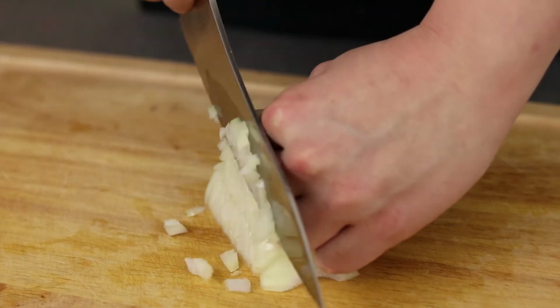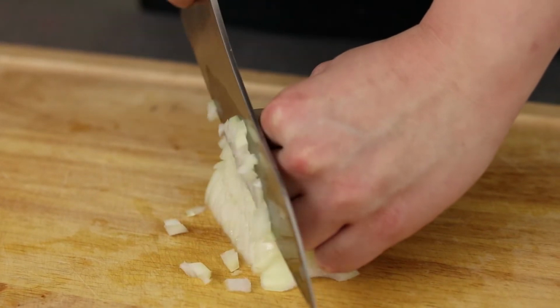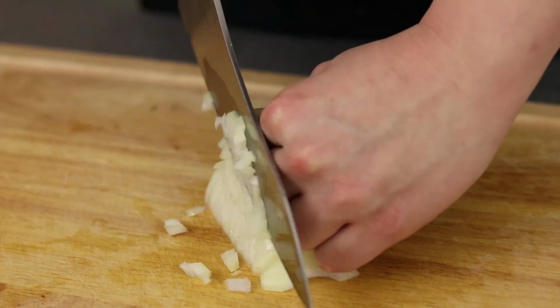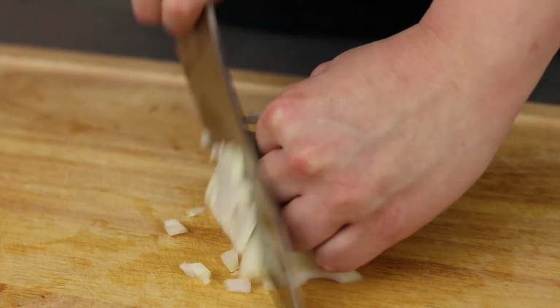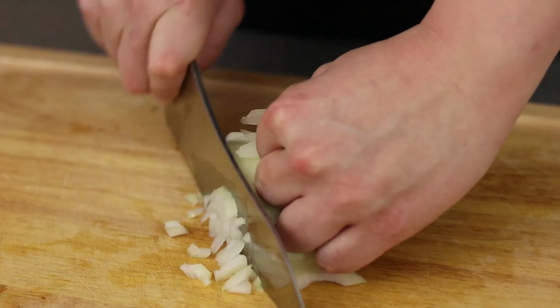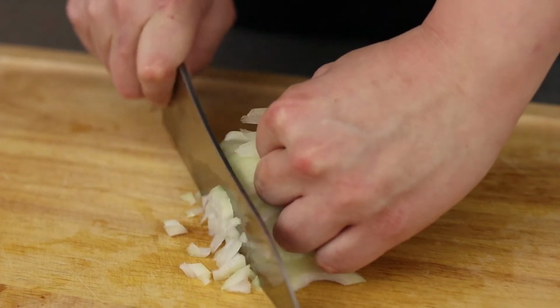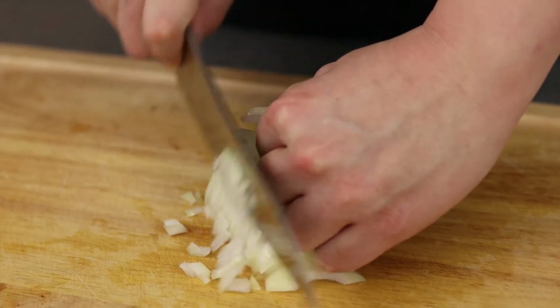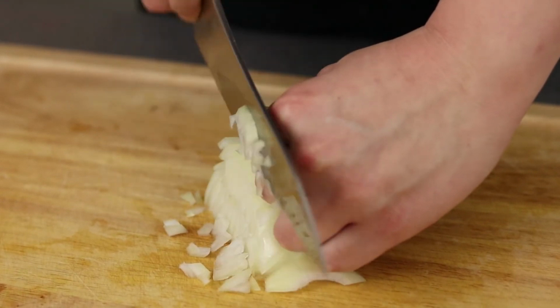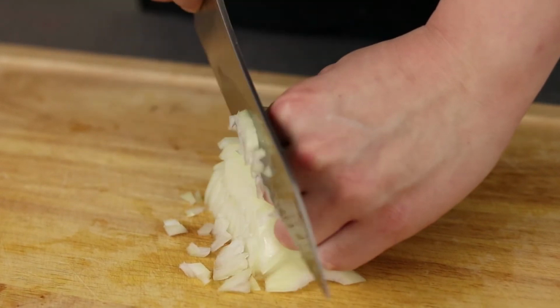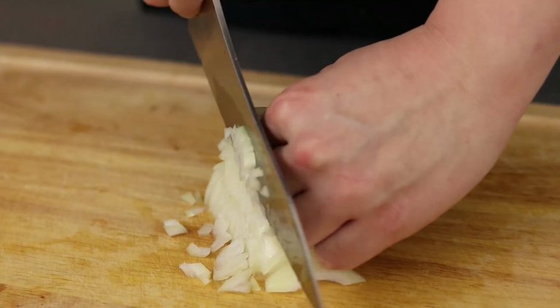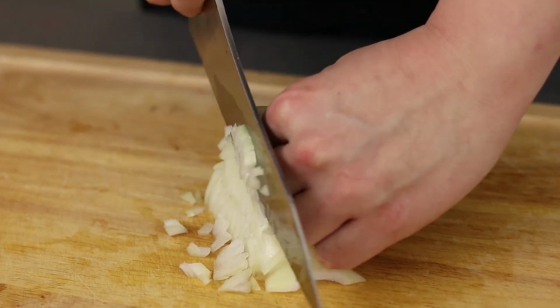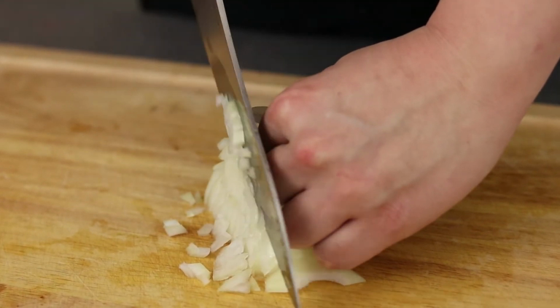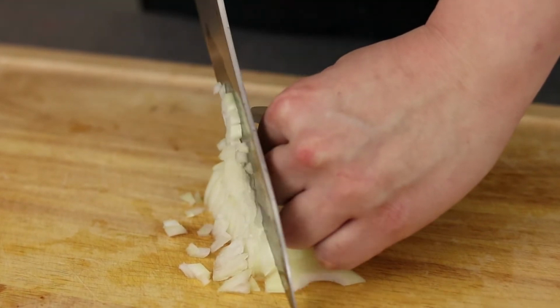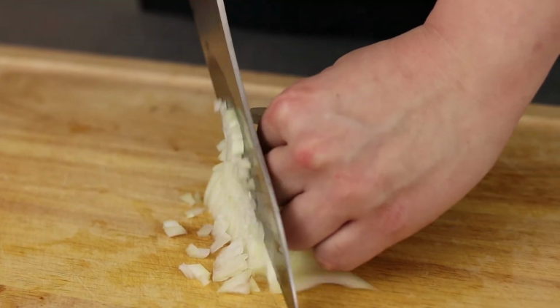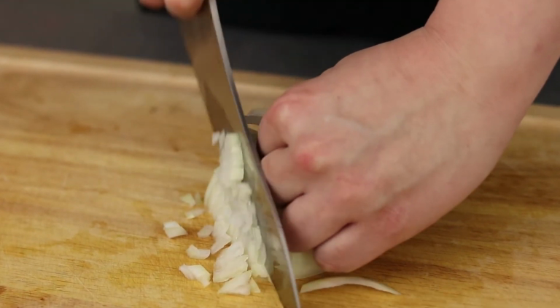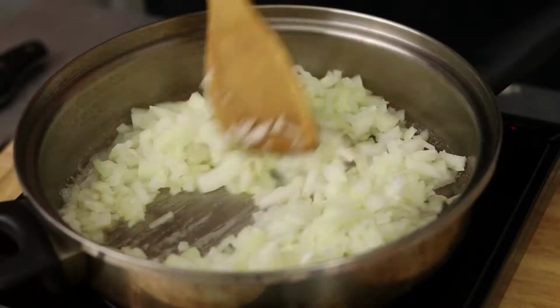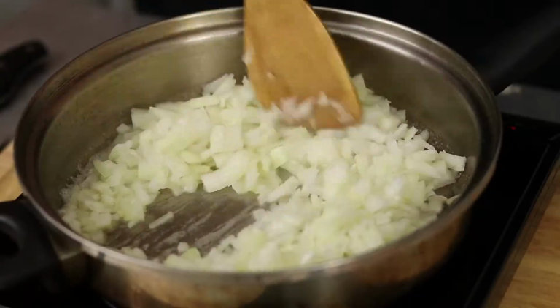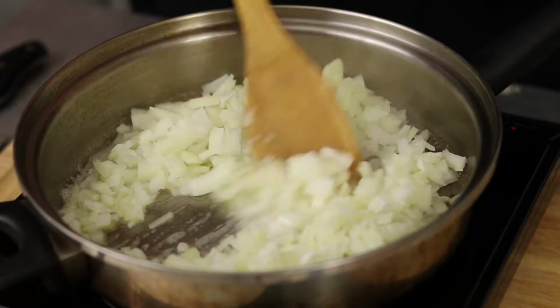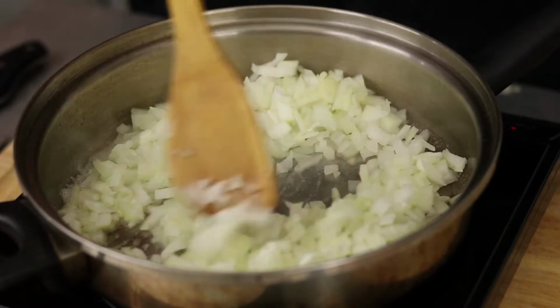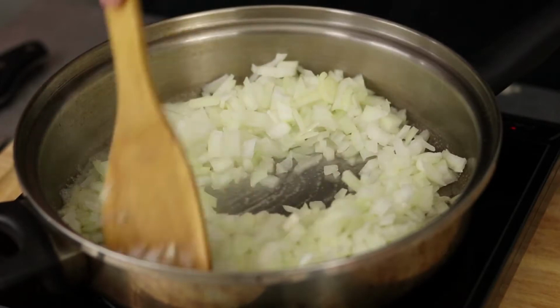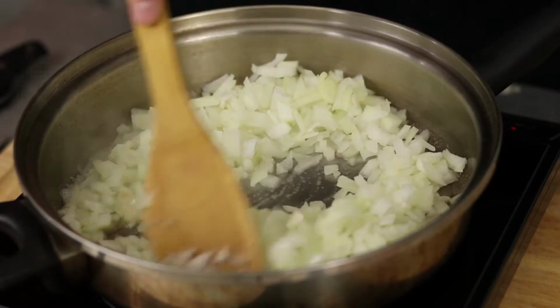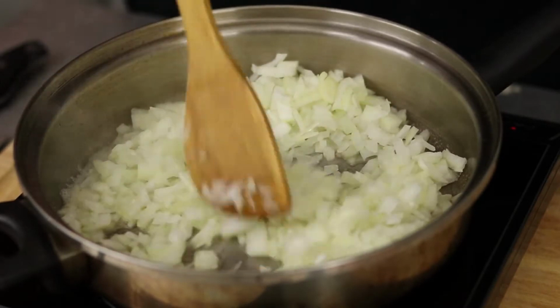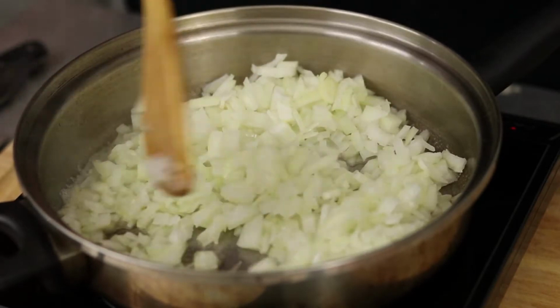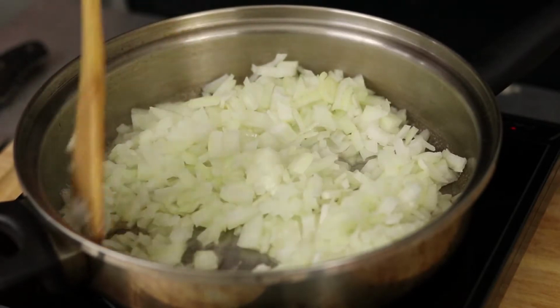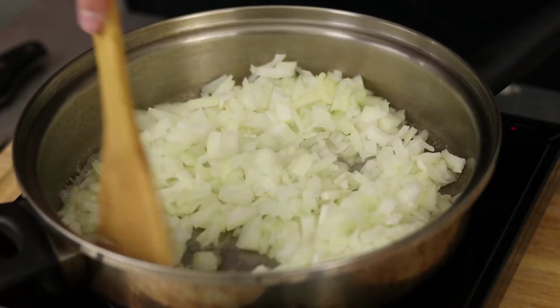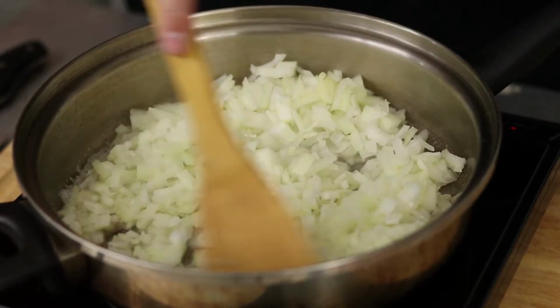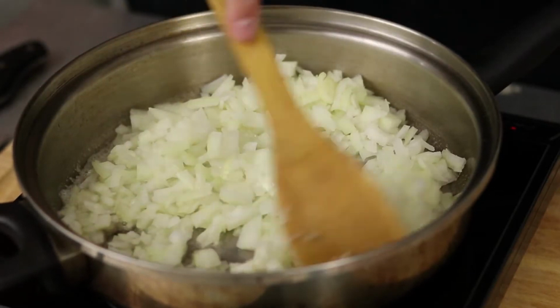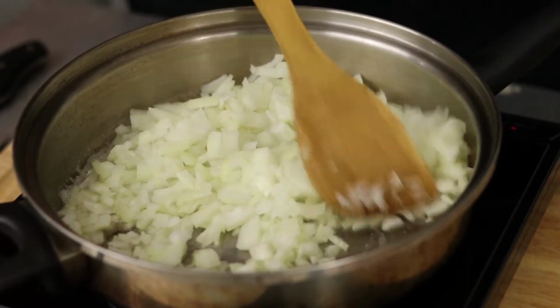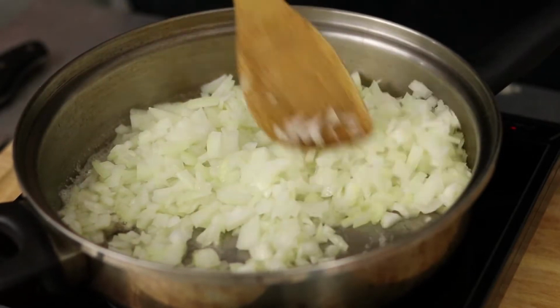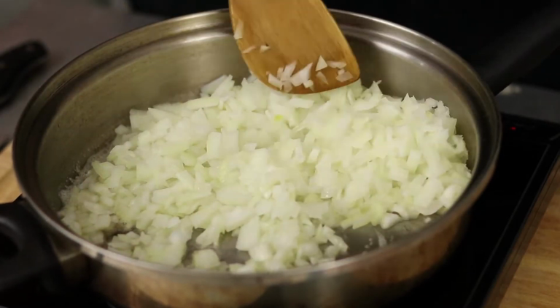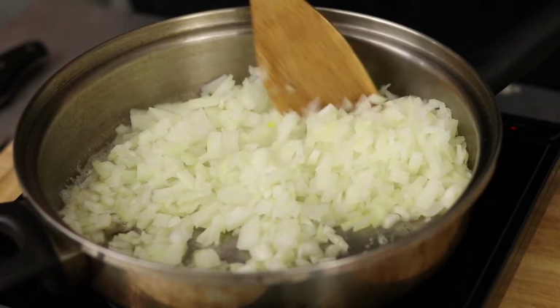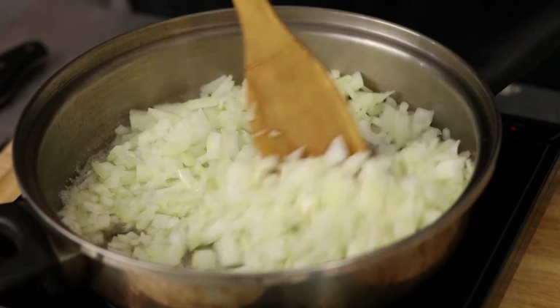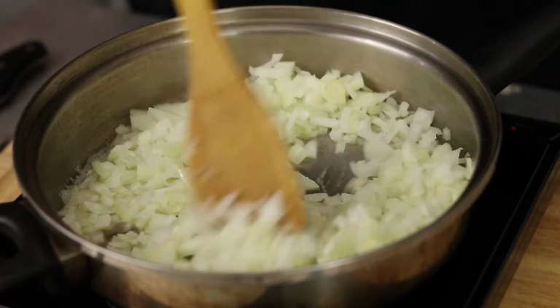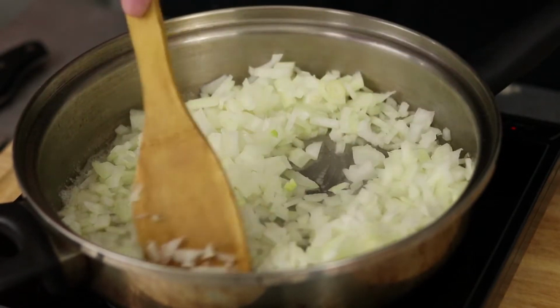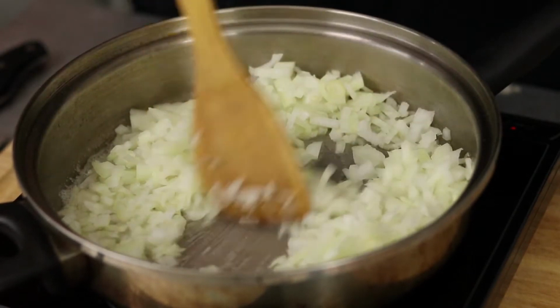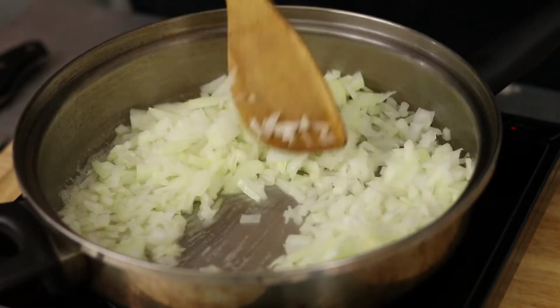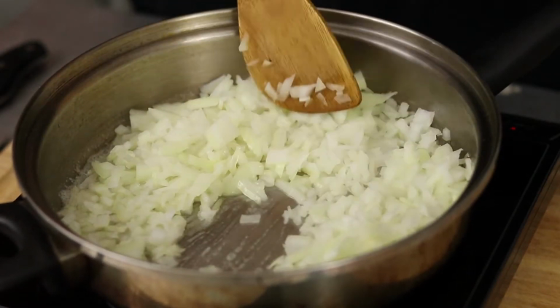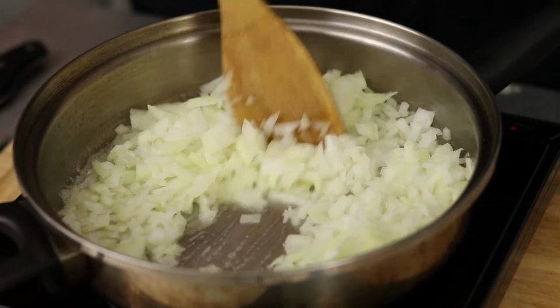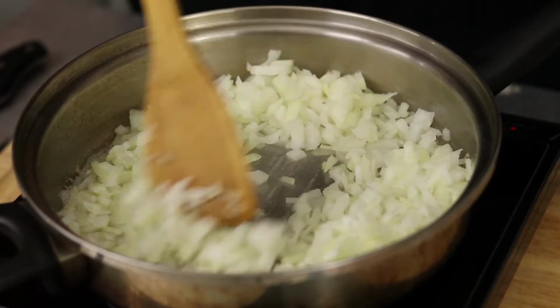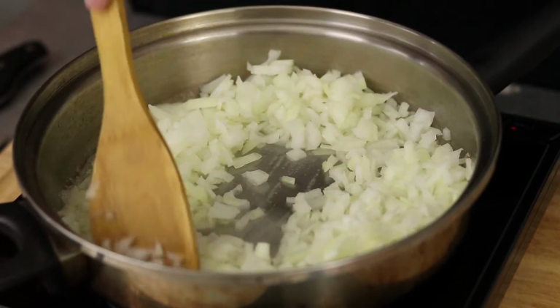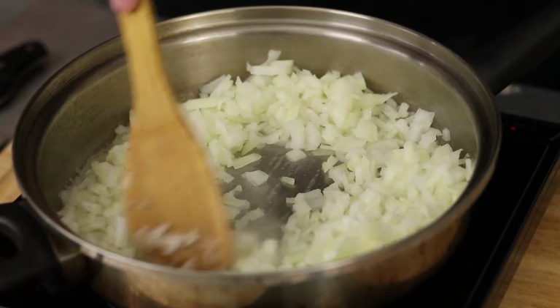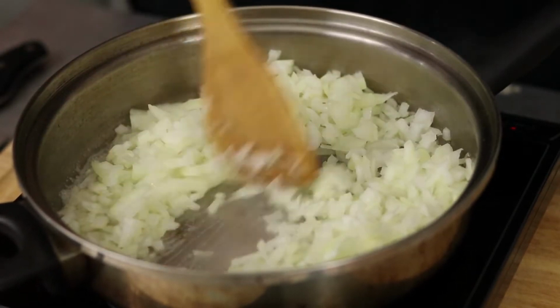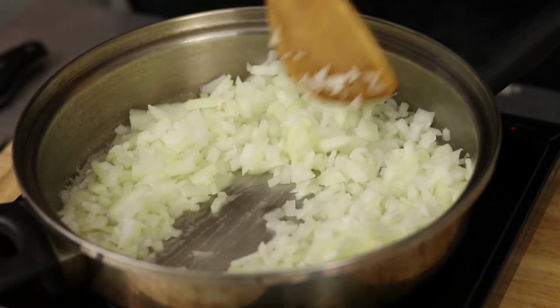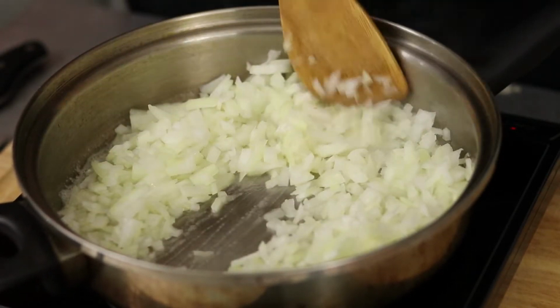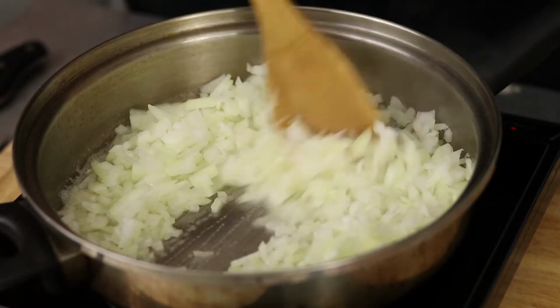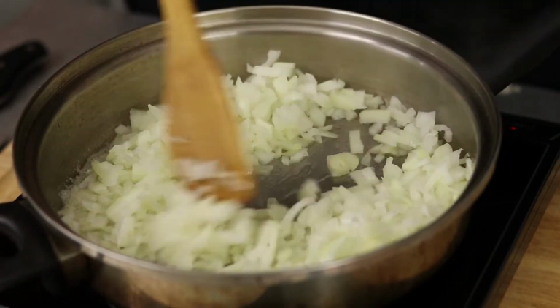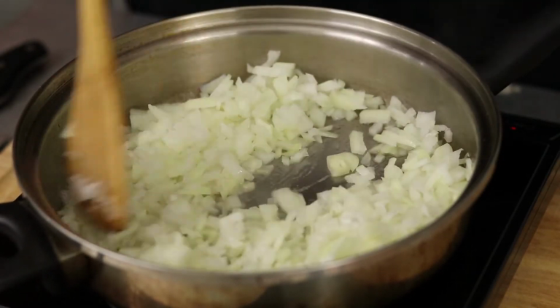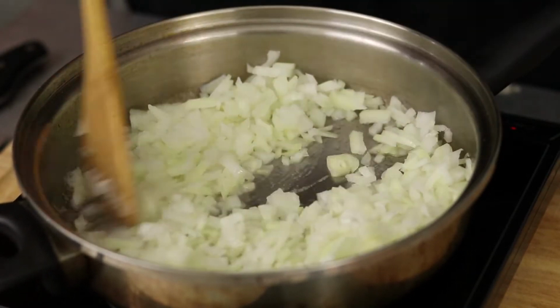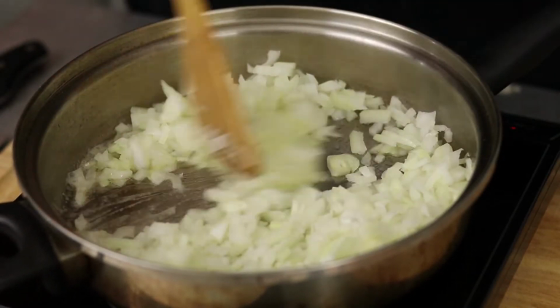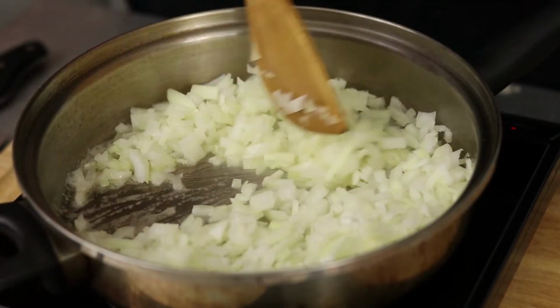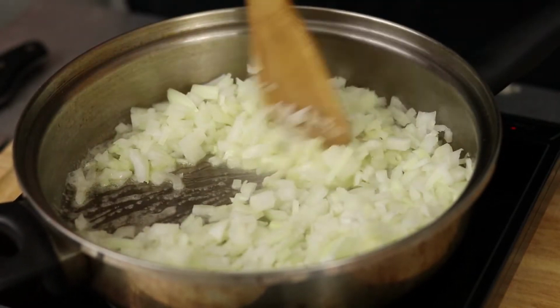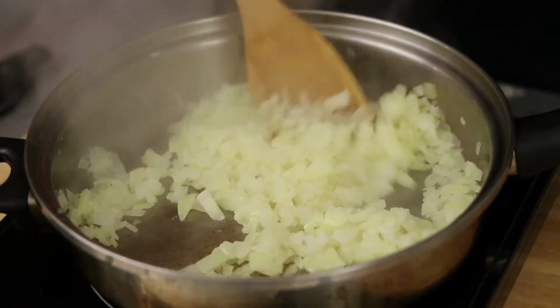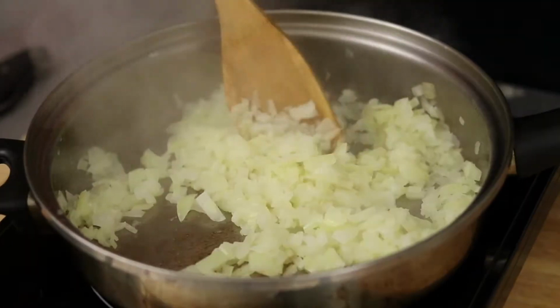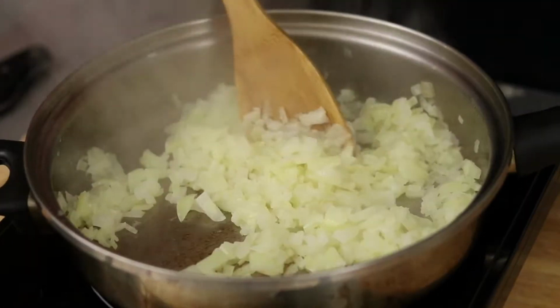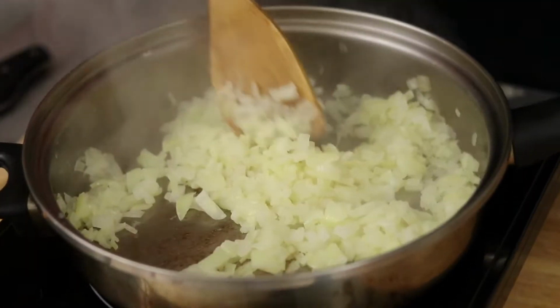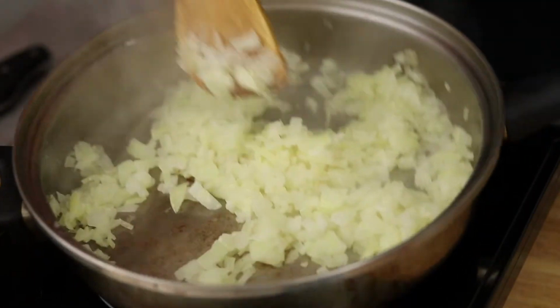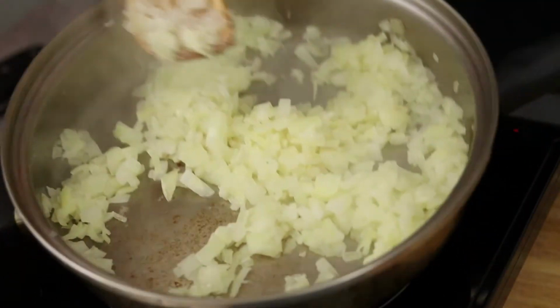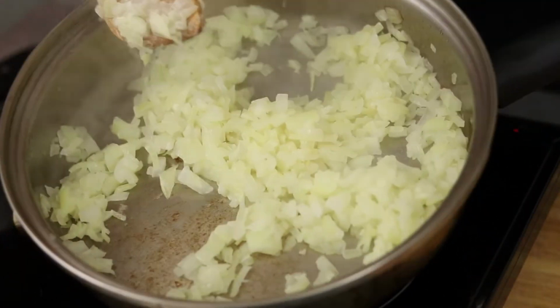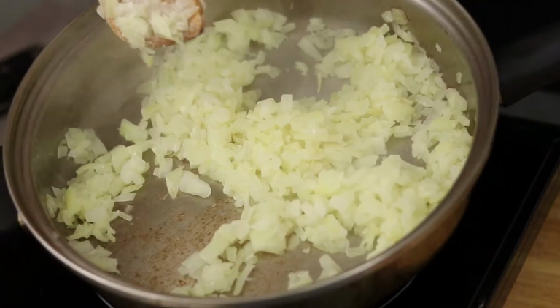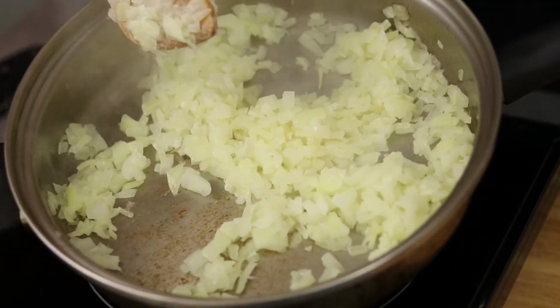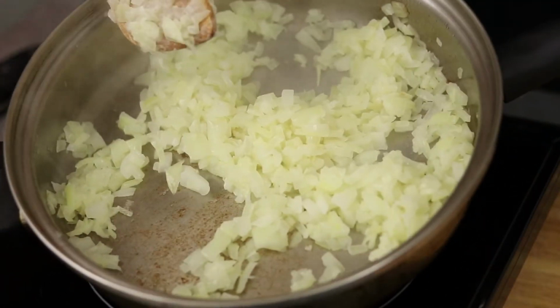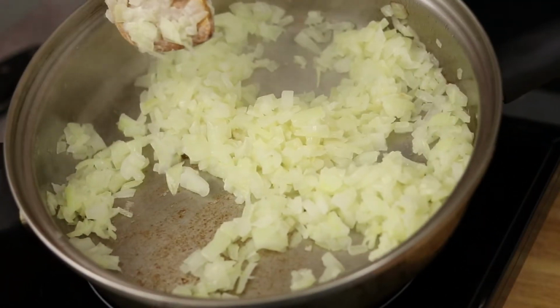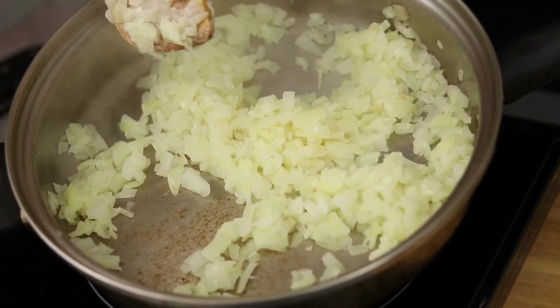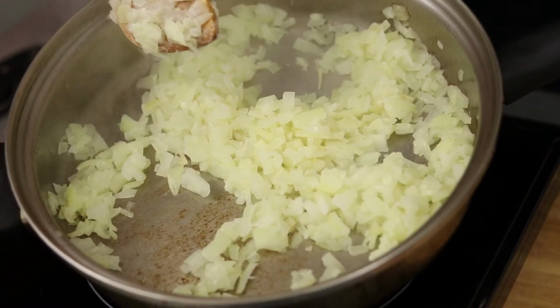To start off we are going to finely dice an onion and then sauté it in some olive oil with a pinch of salt, just until translucent.